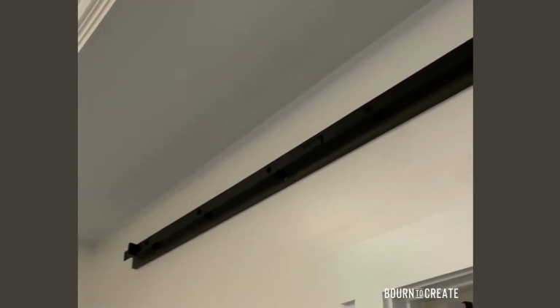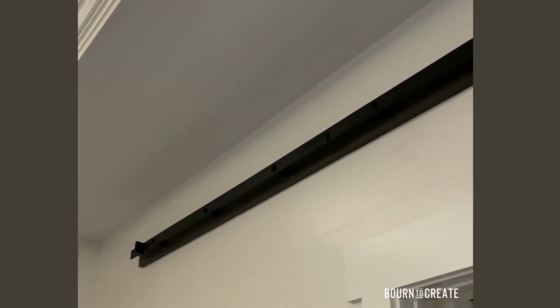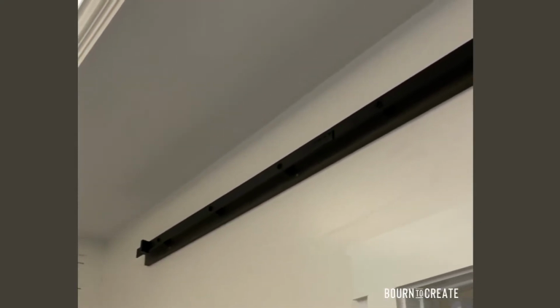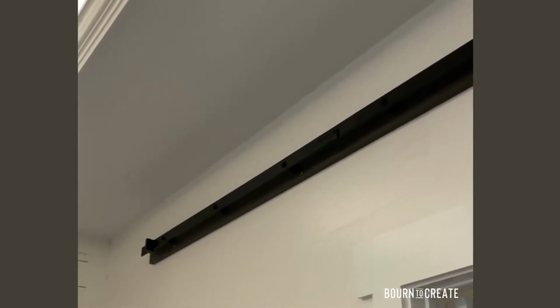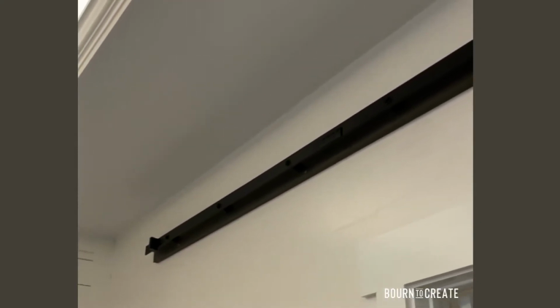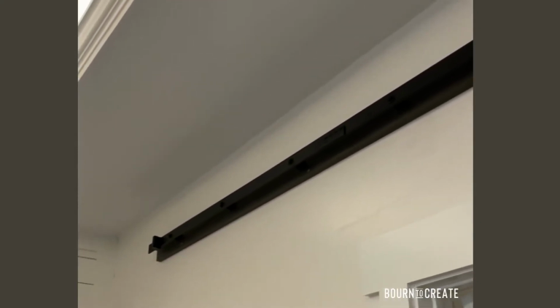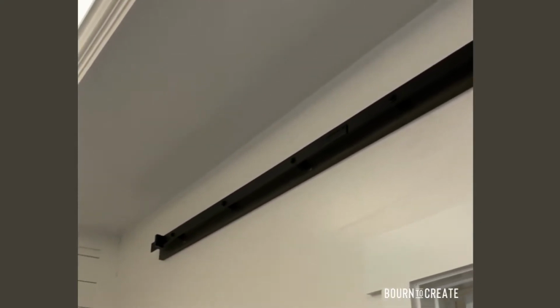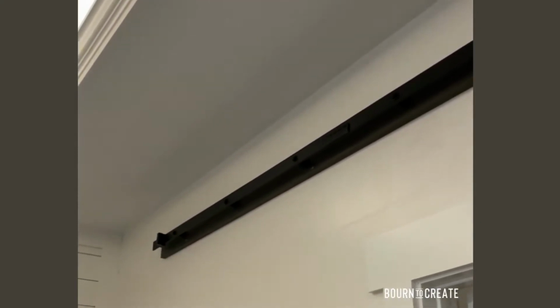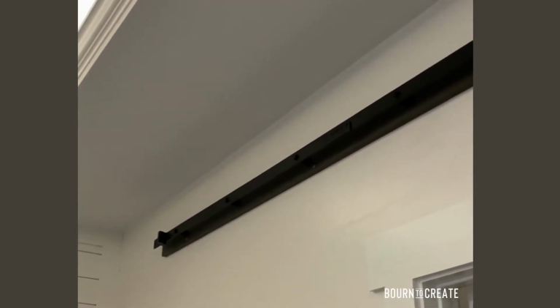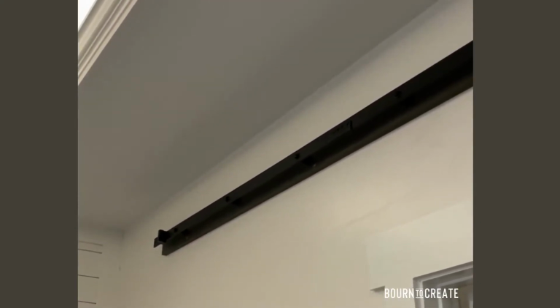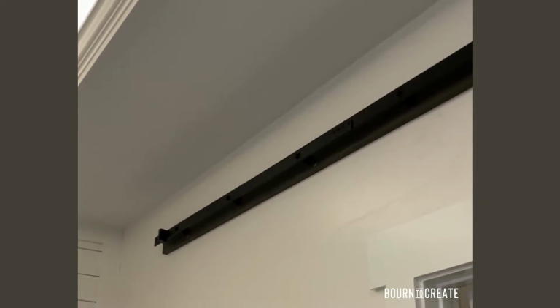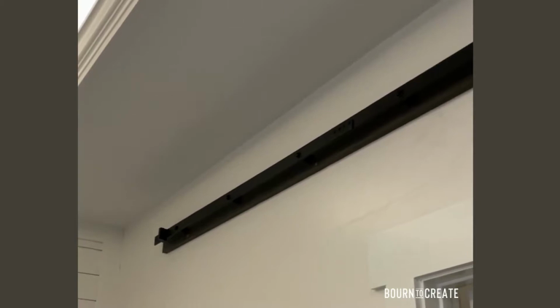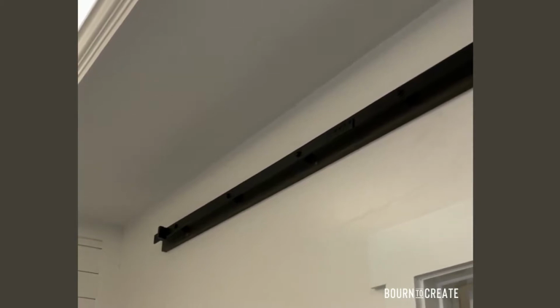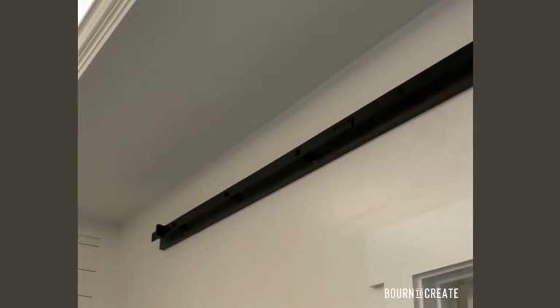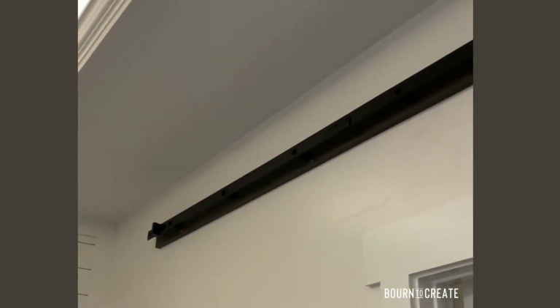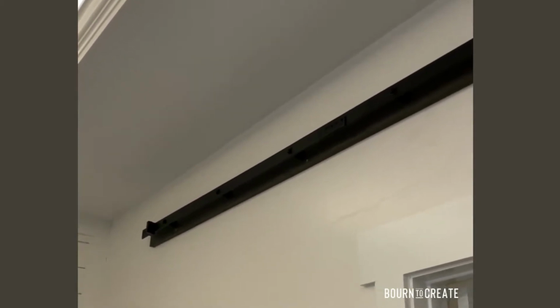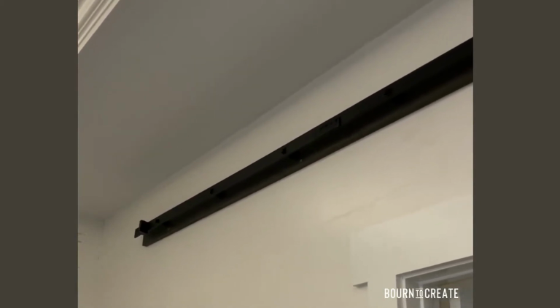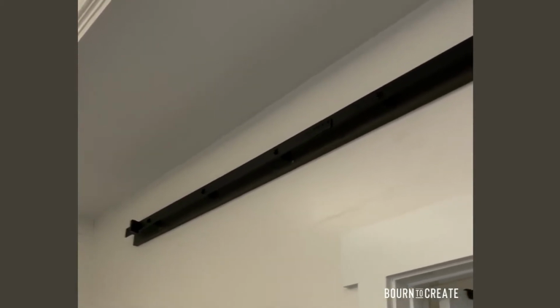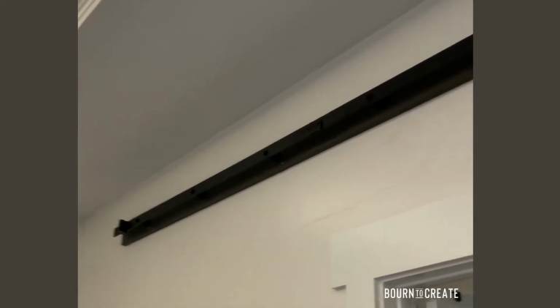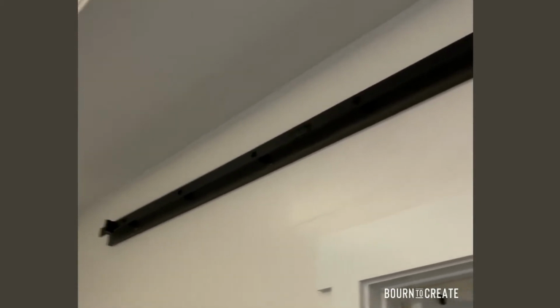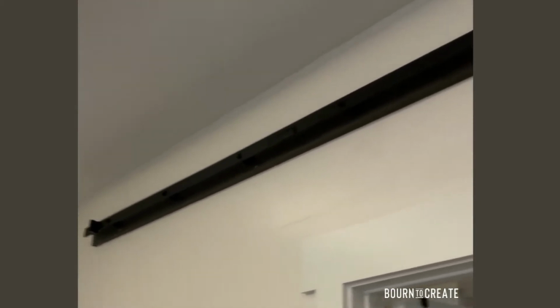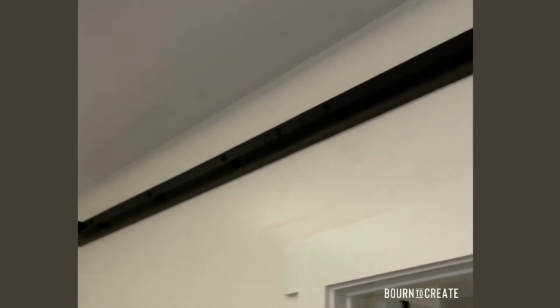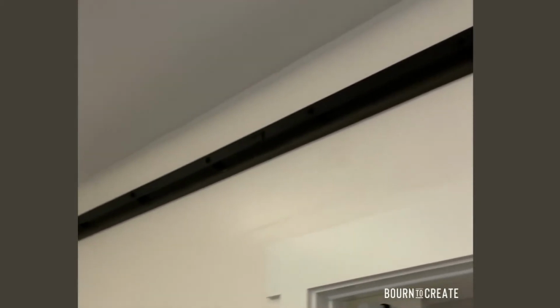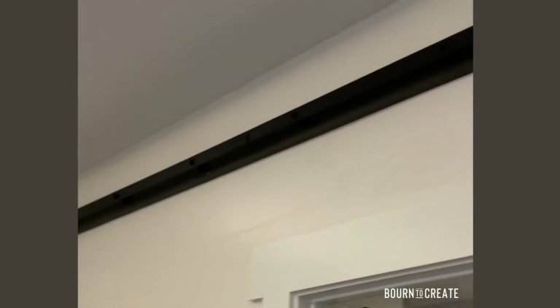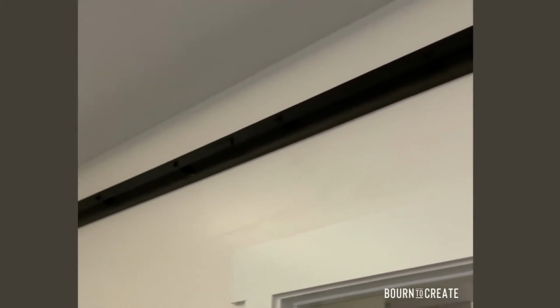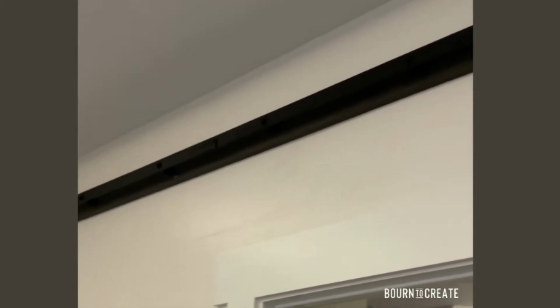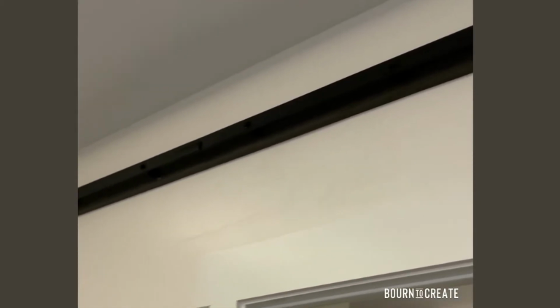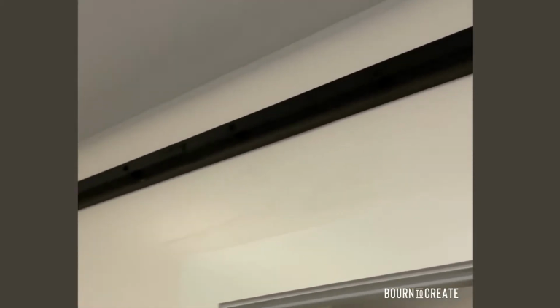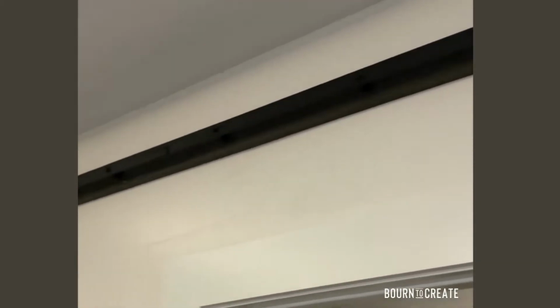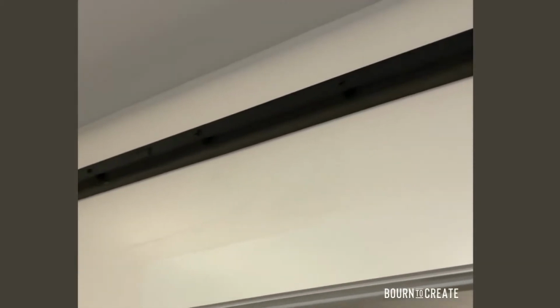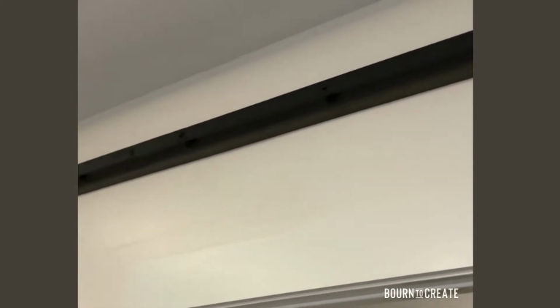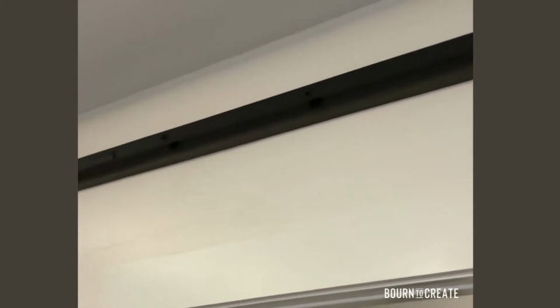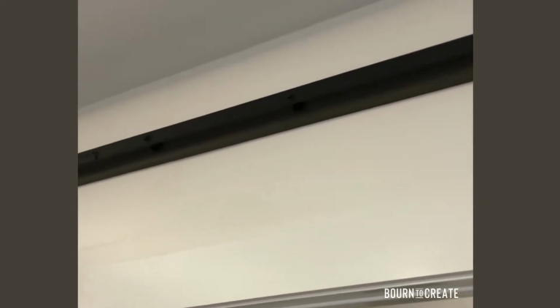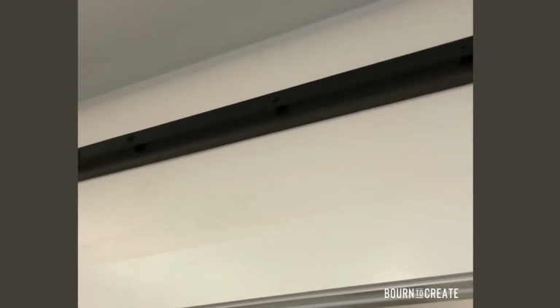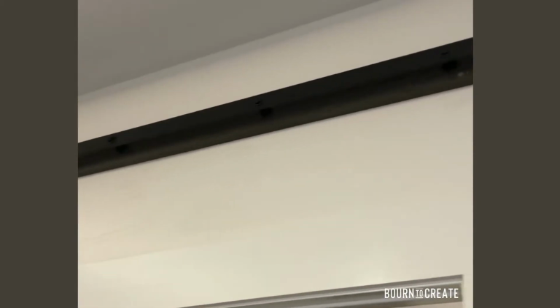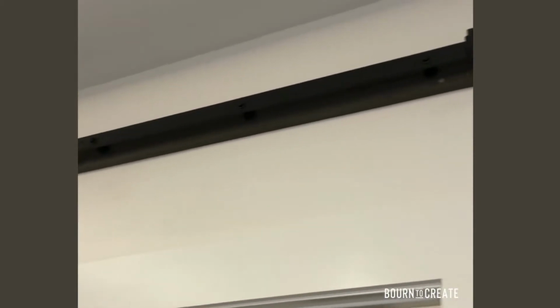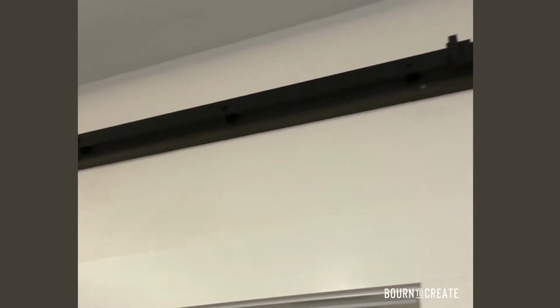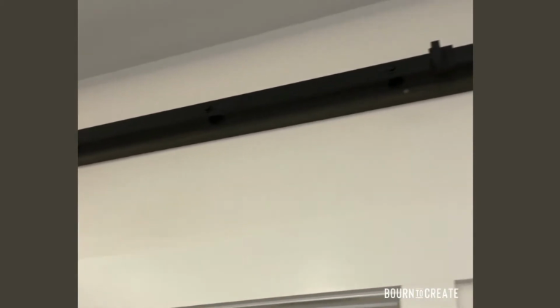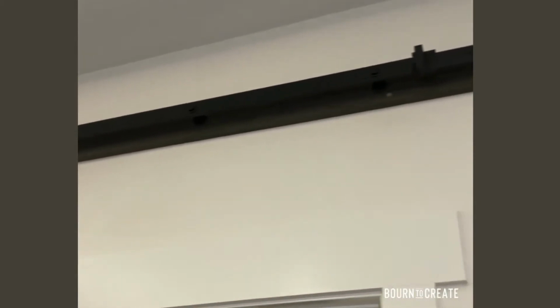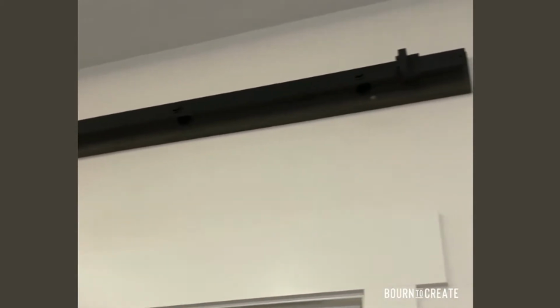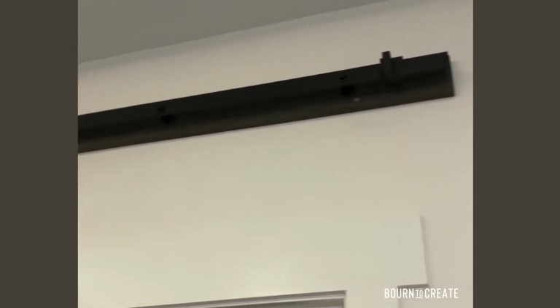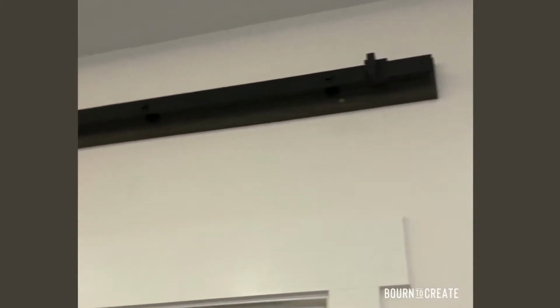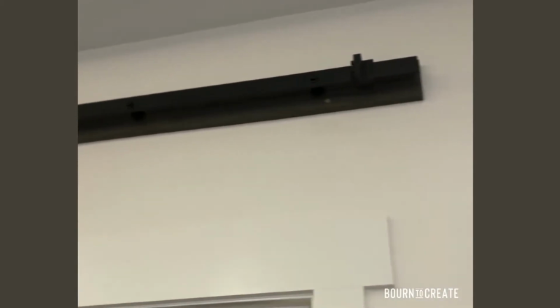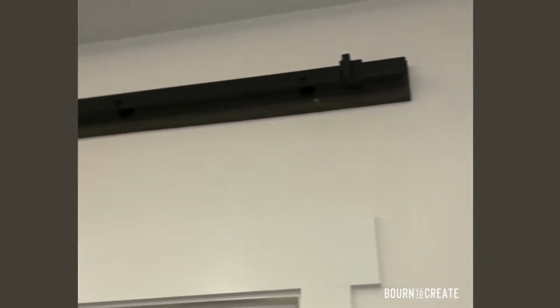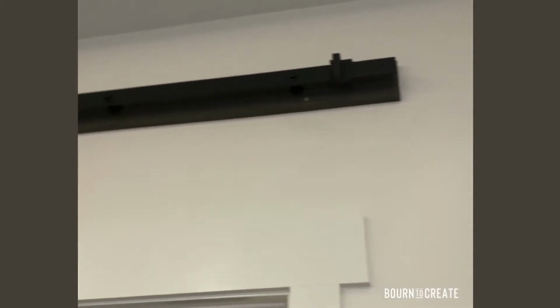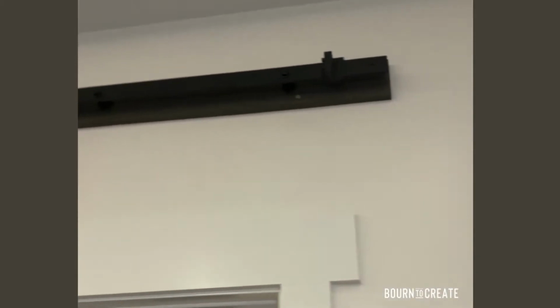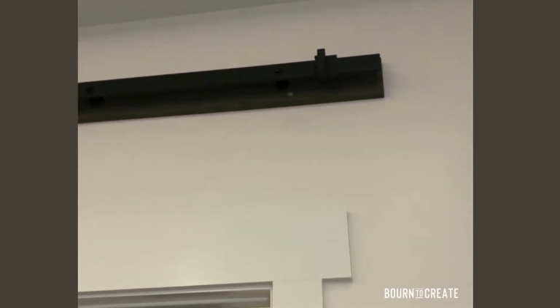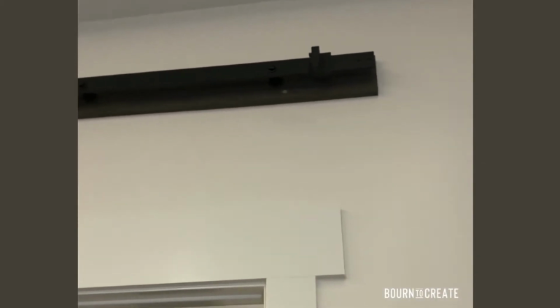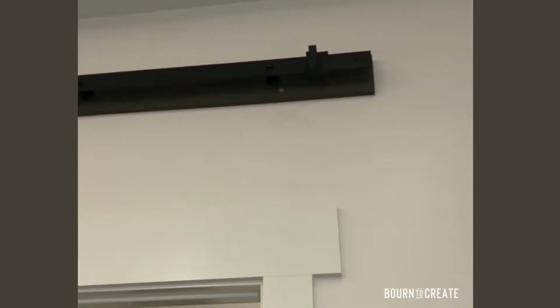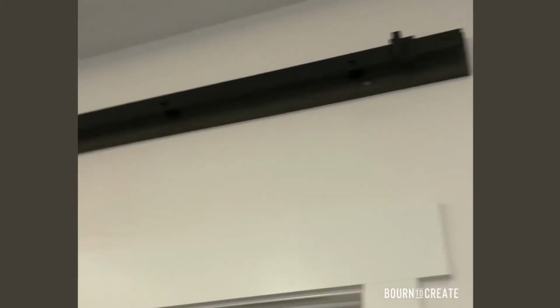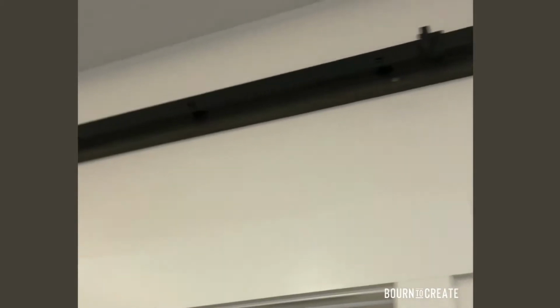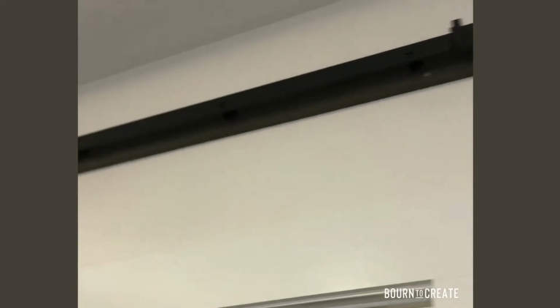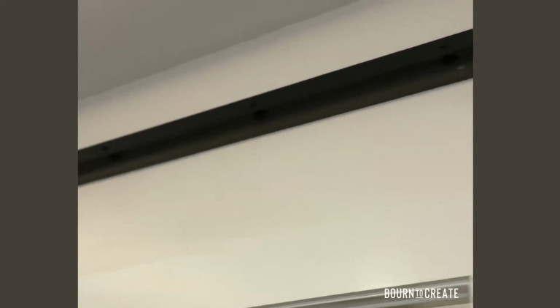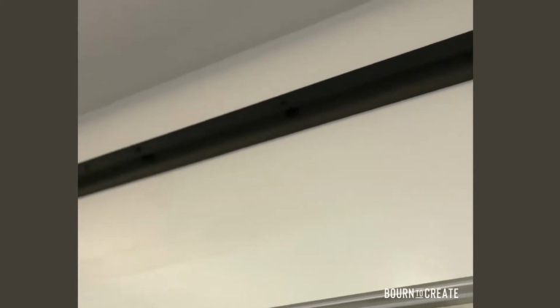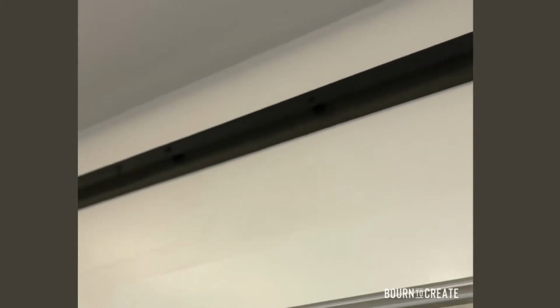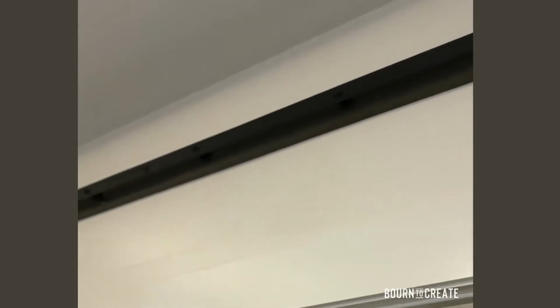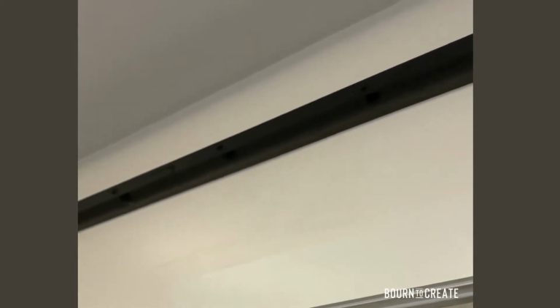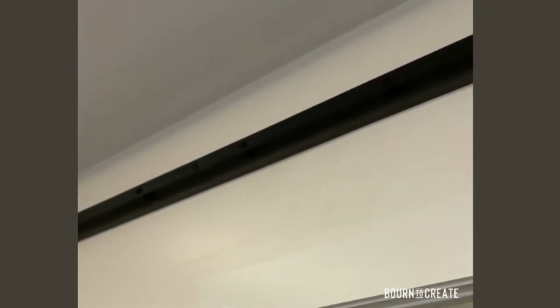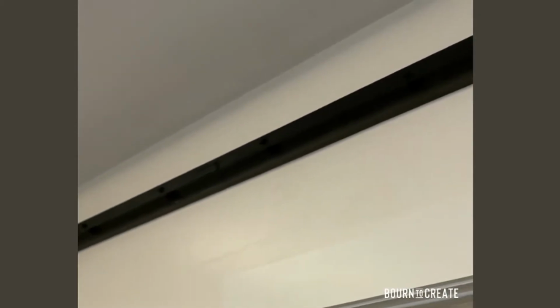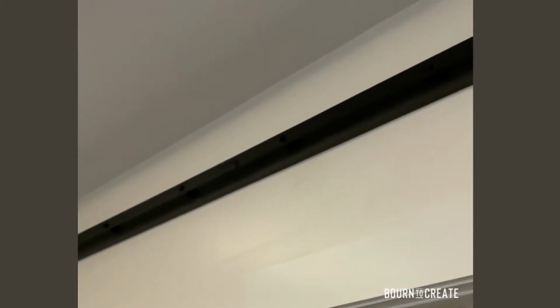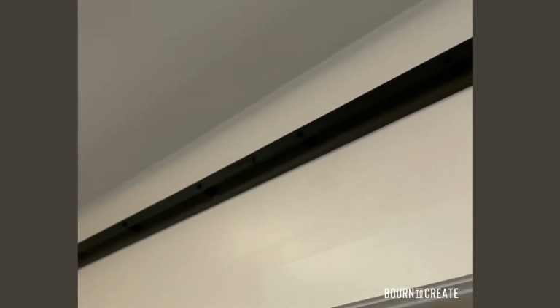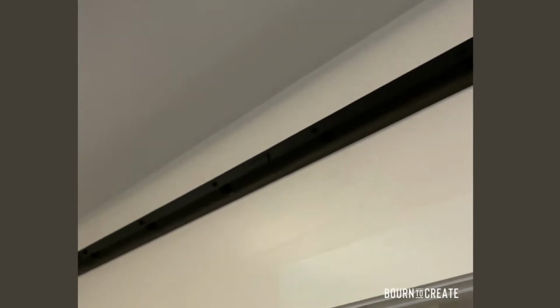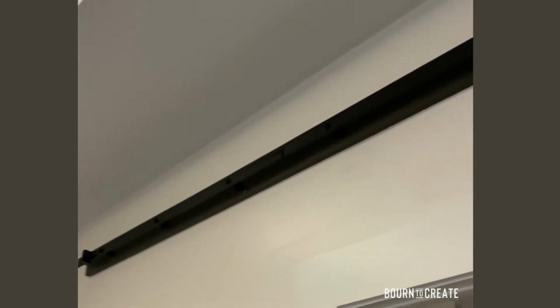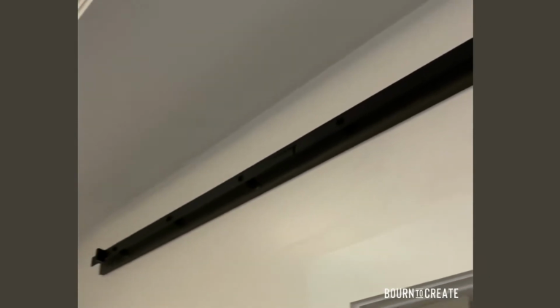I definitely recommend somebody helping you with this process, and I did all of this before I started on the door front.